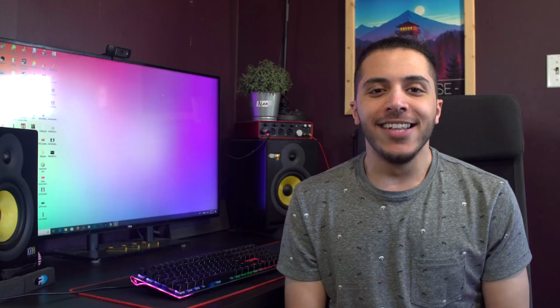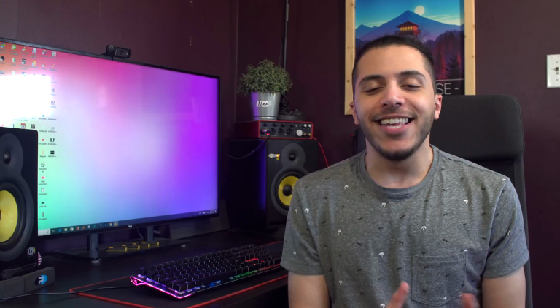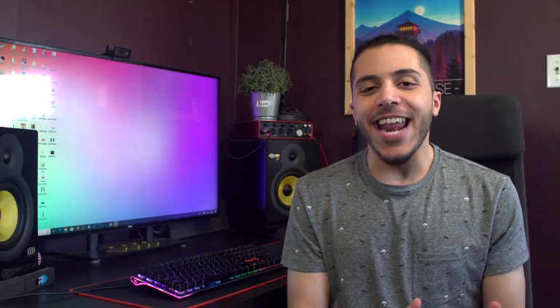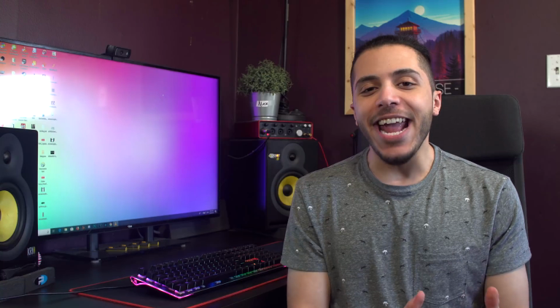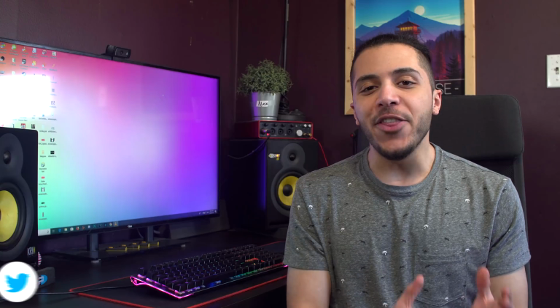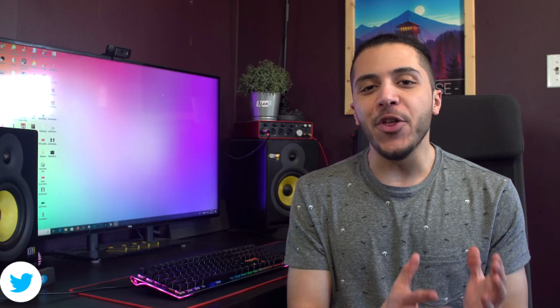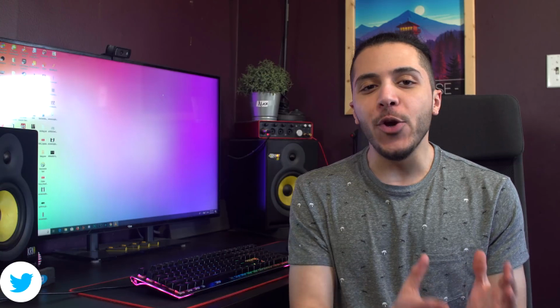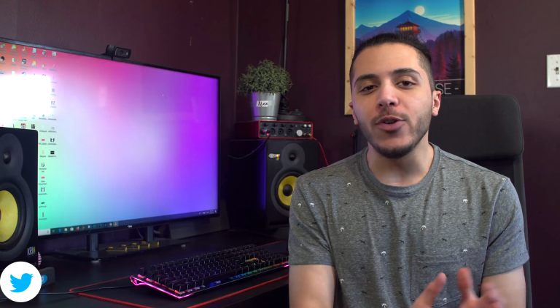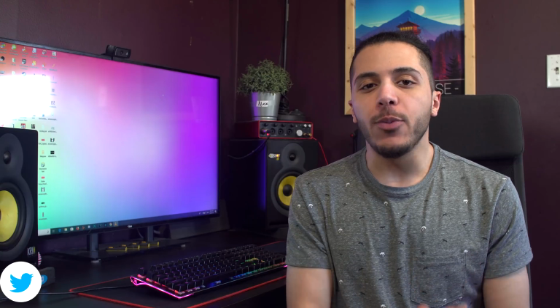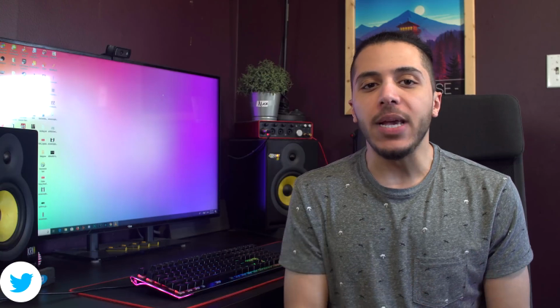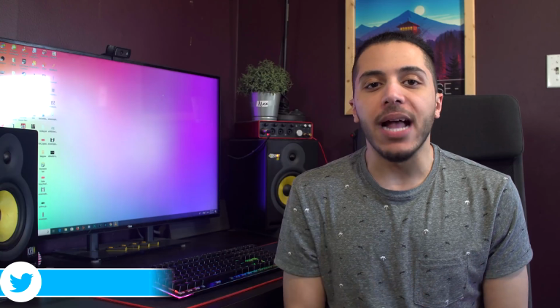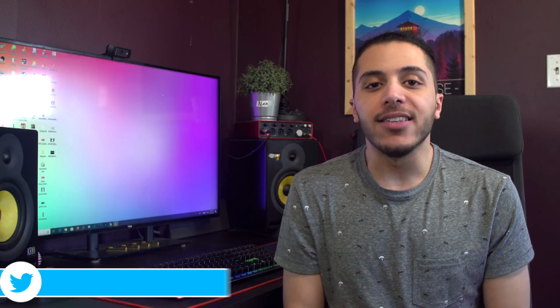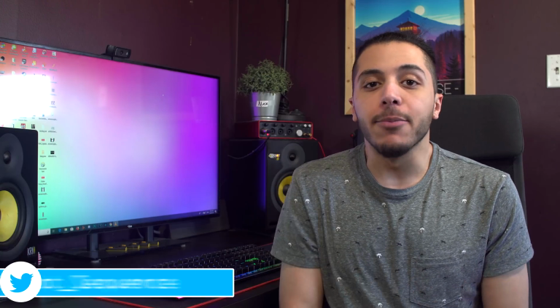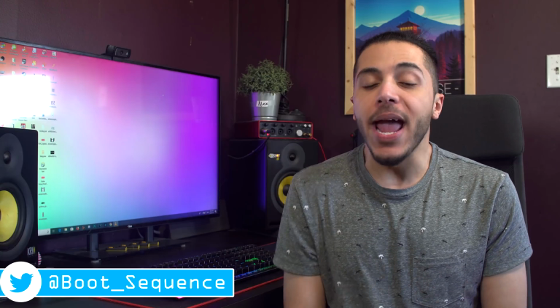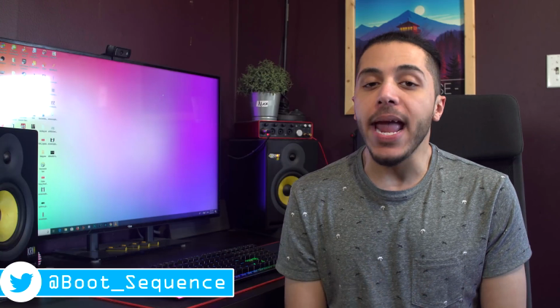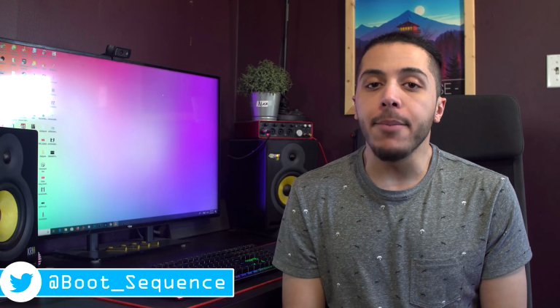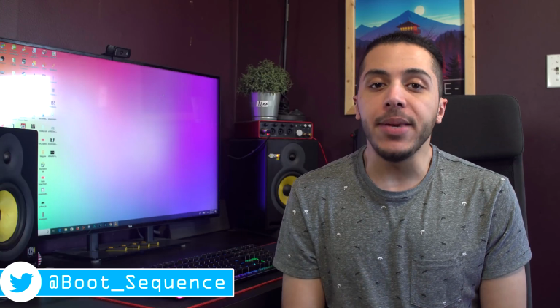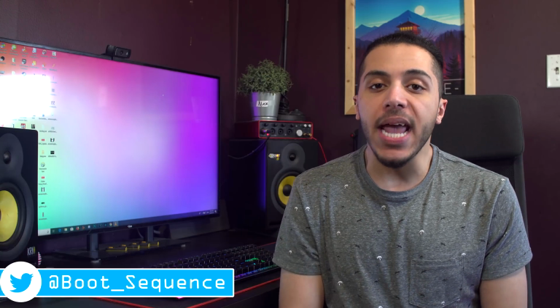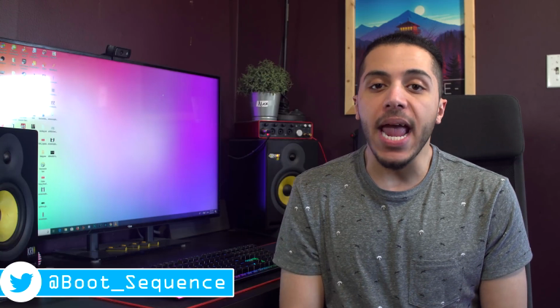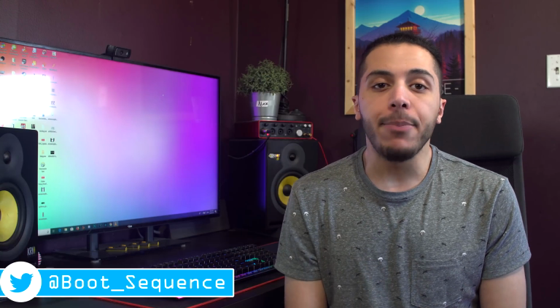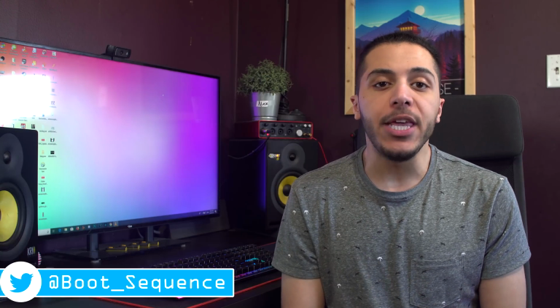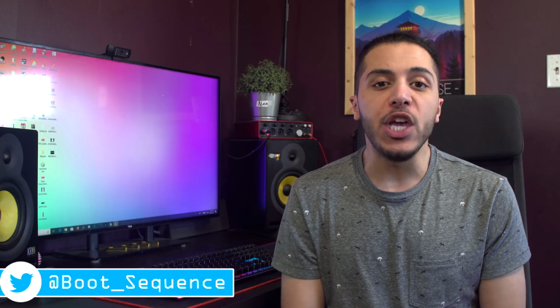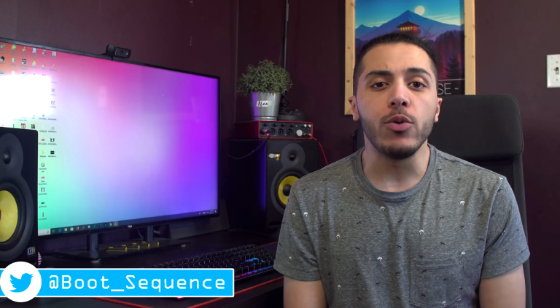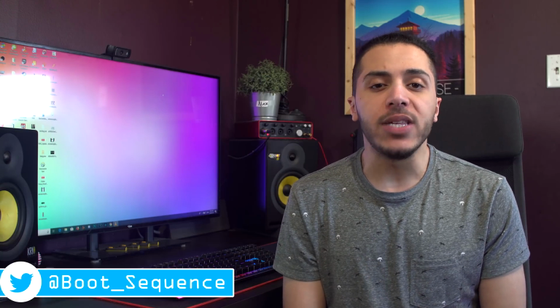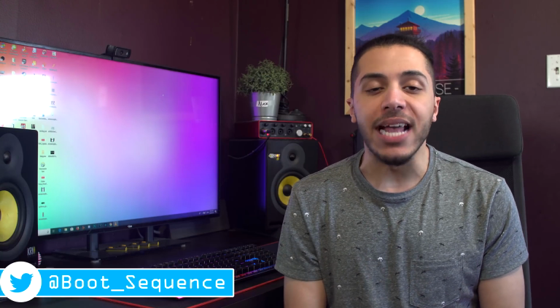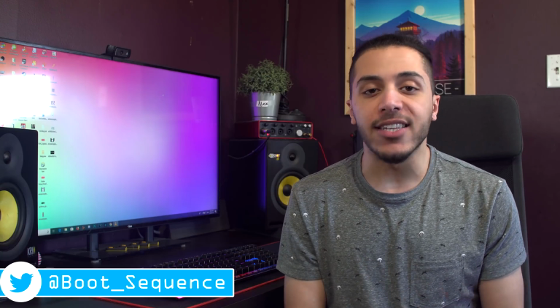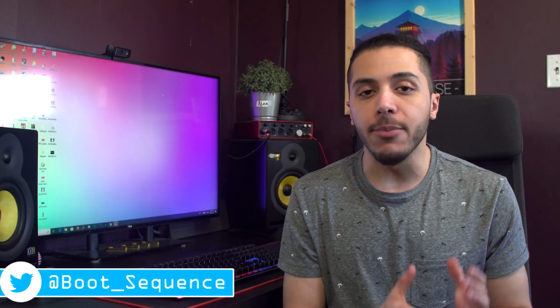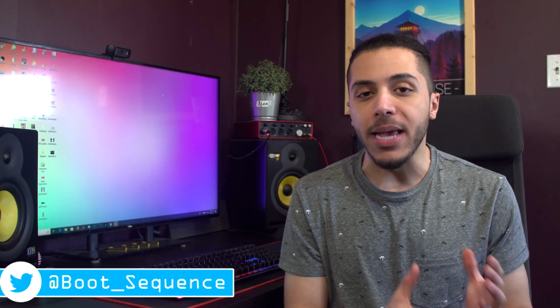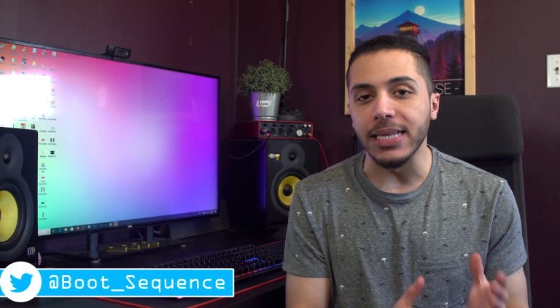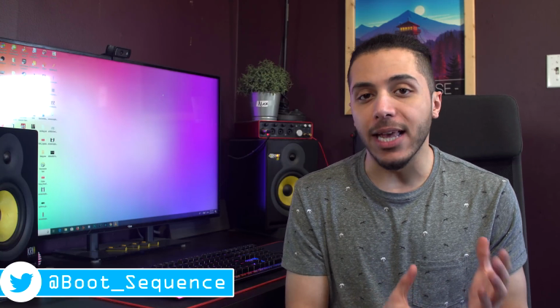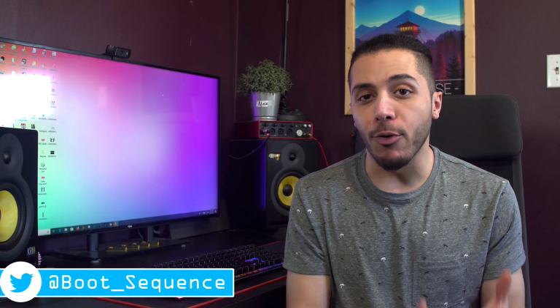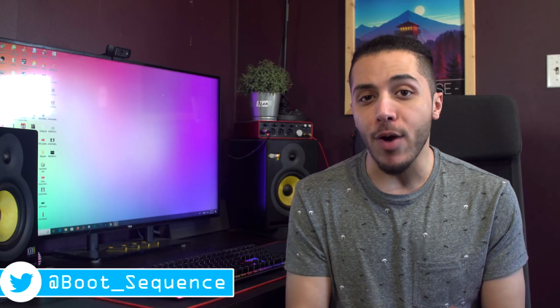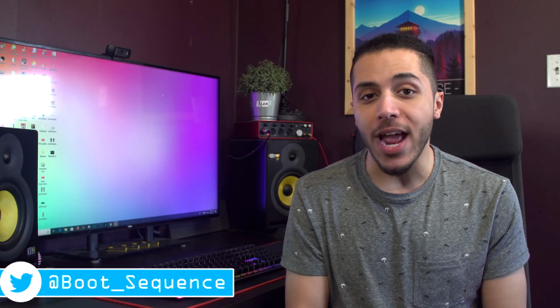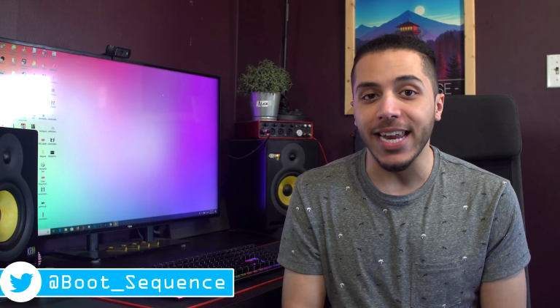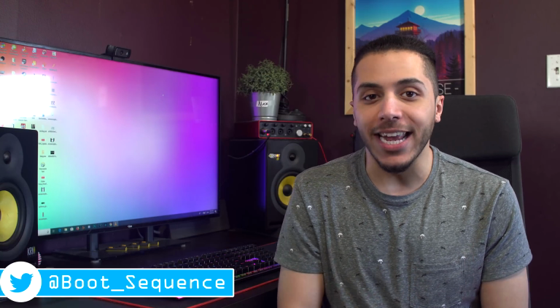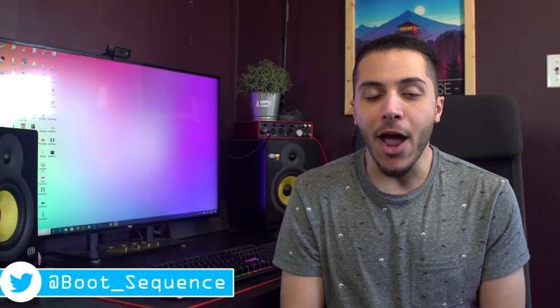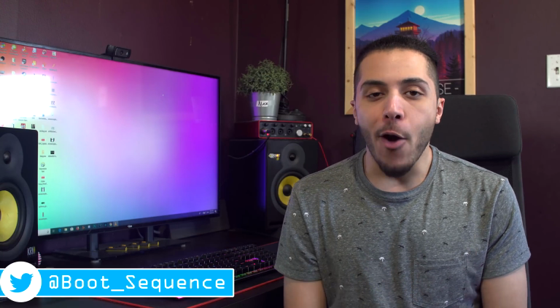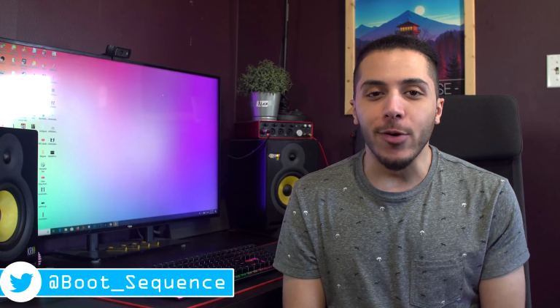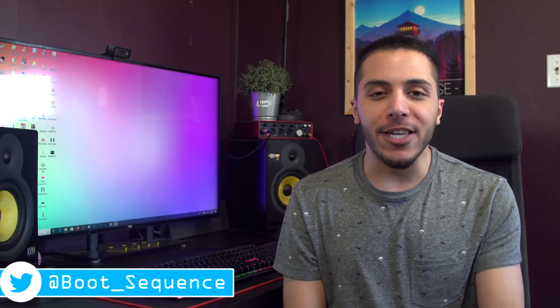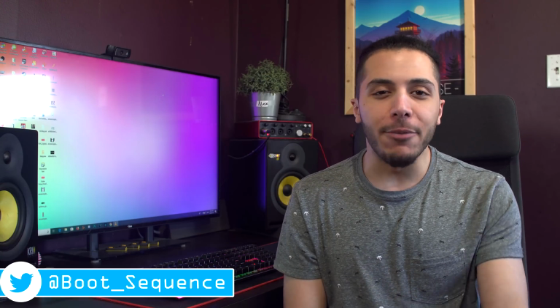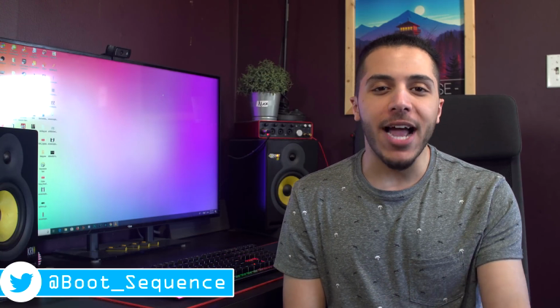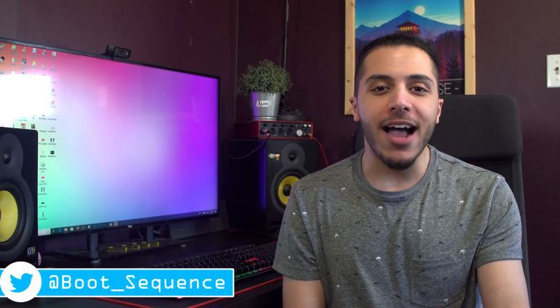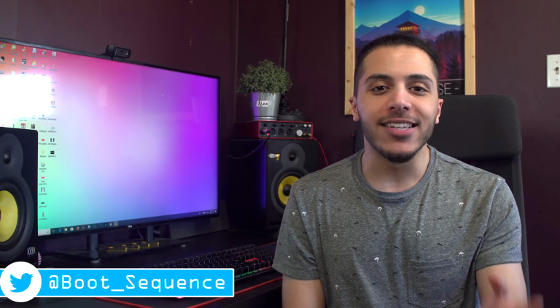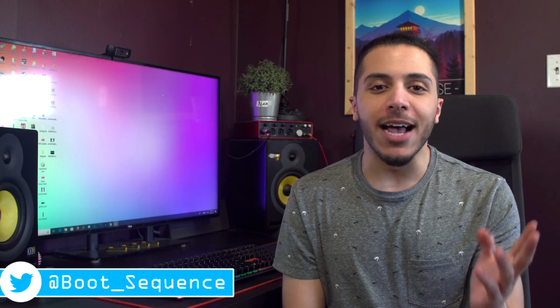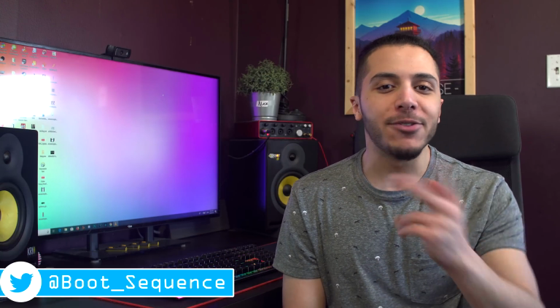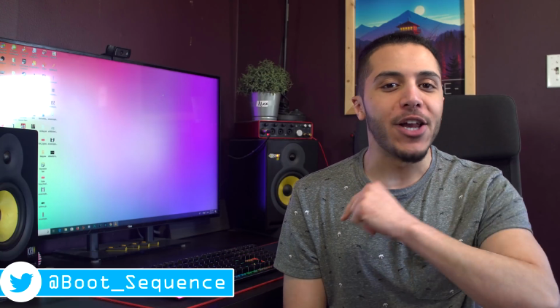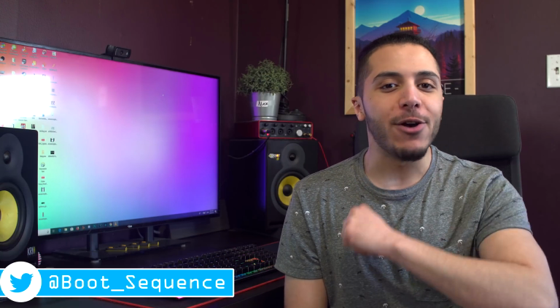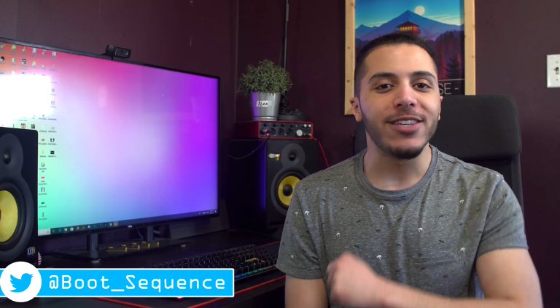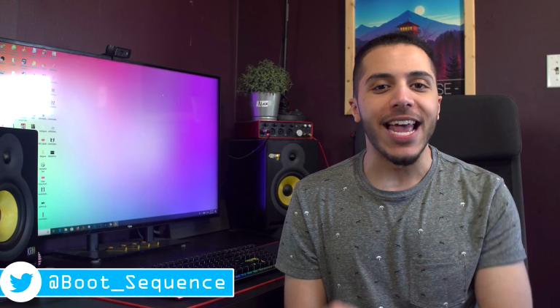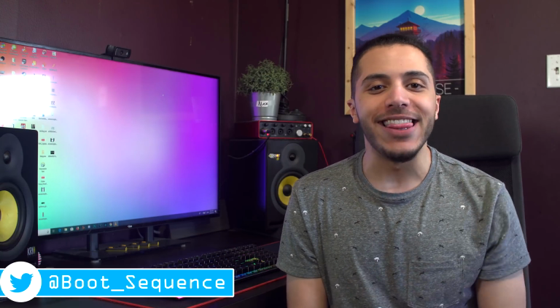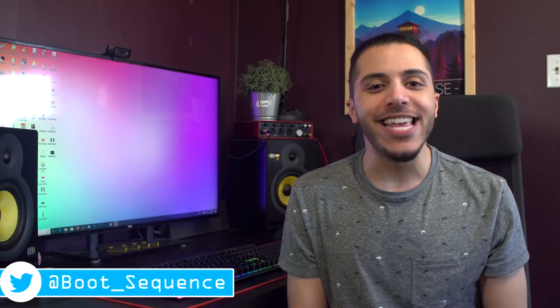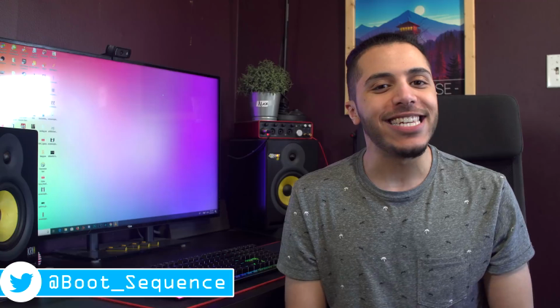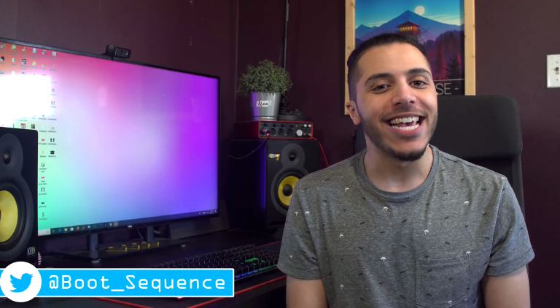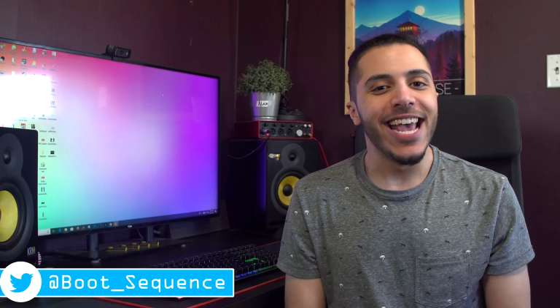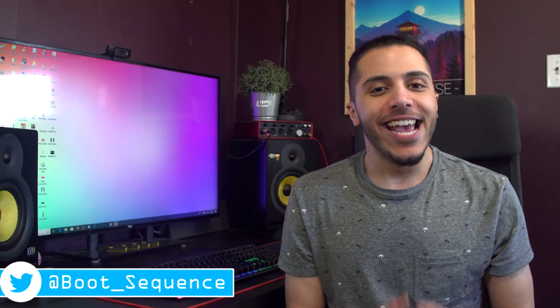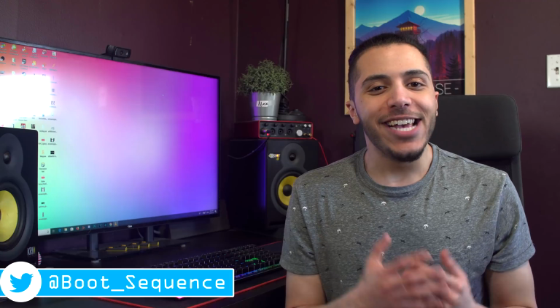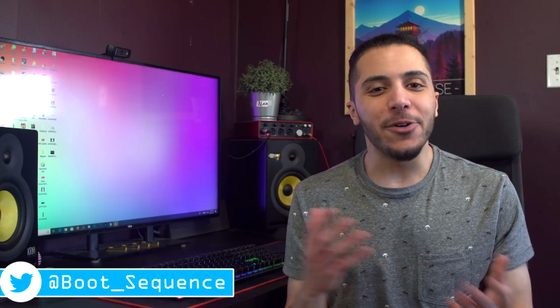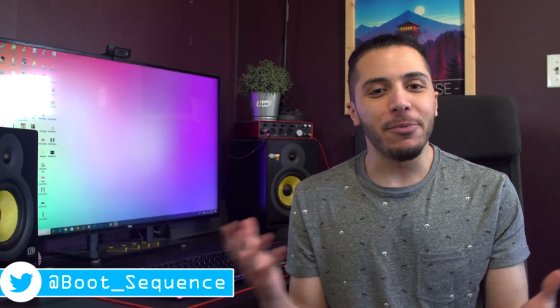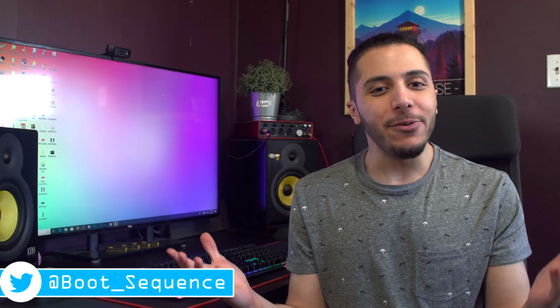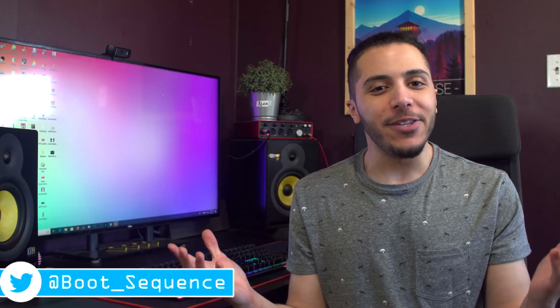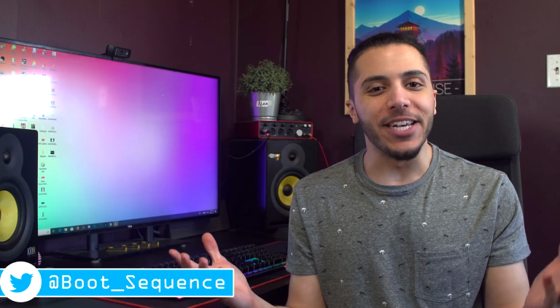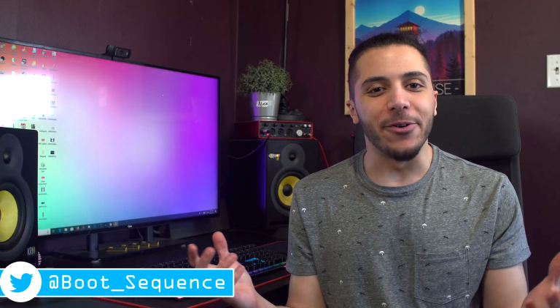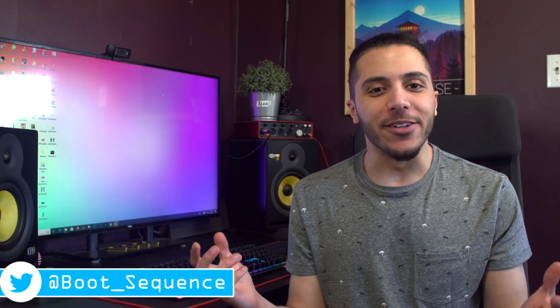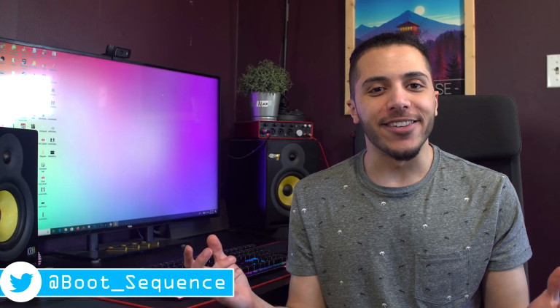Today in the news, we got some AMD APUs and some Intel branding. What's up guys, I'm Snows, and this is your boot sequence.